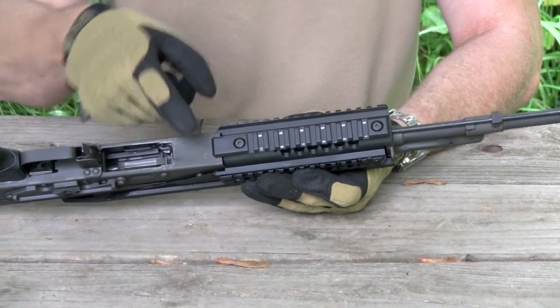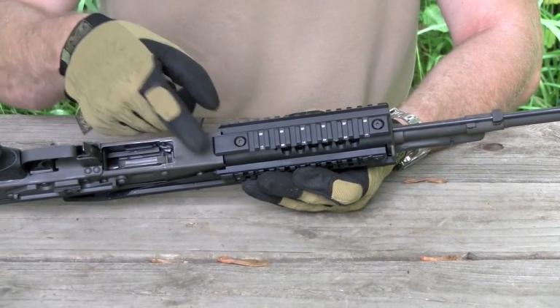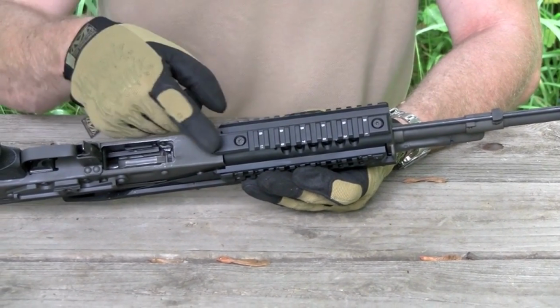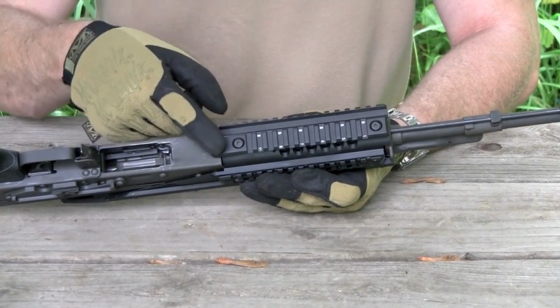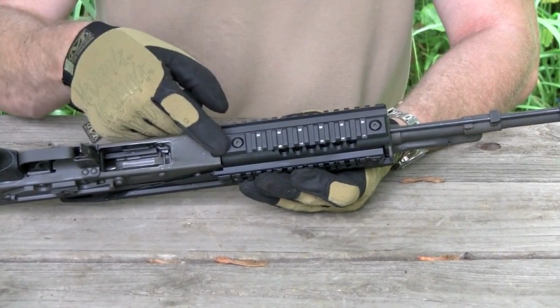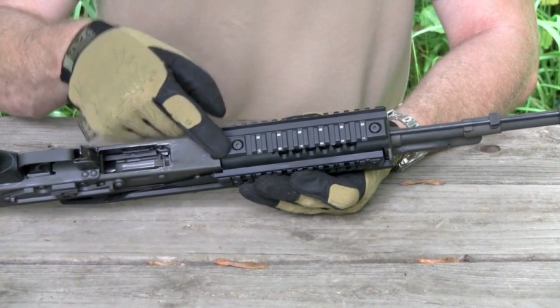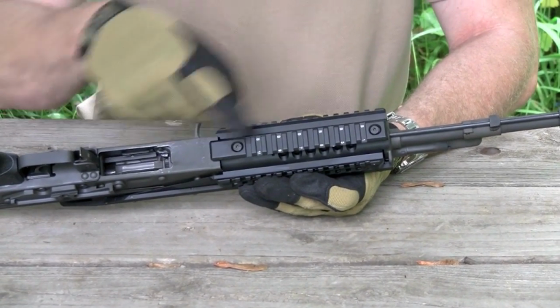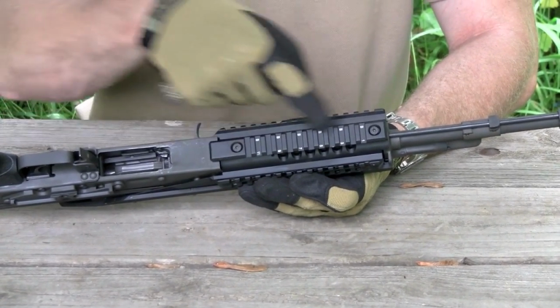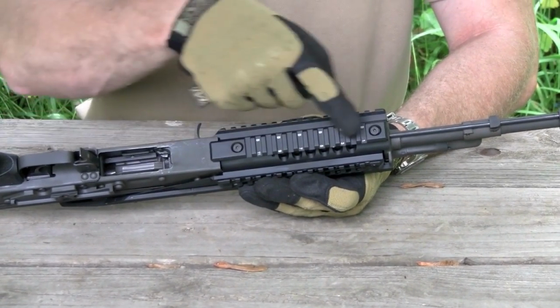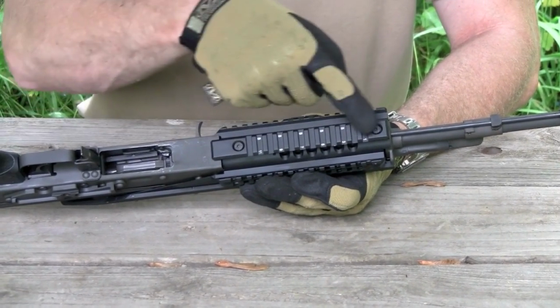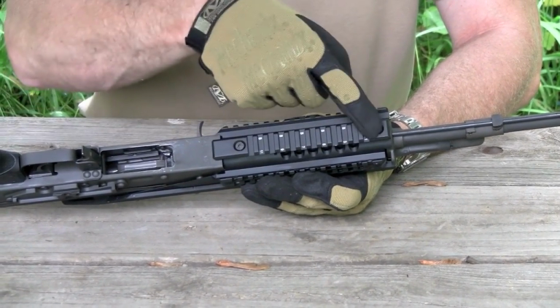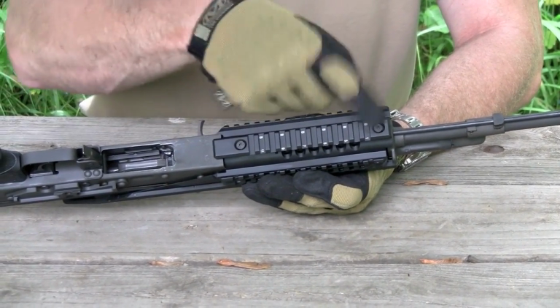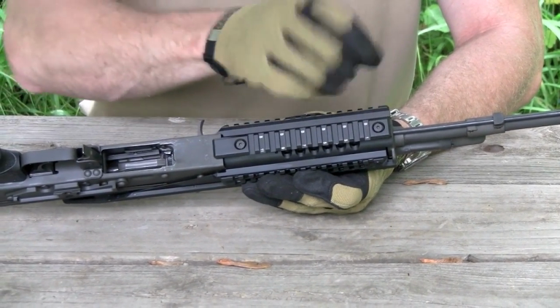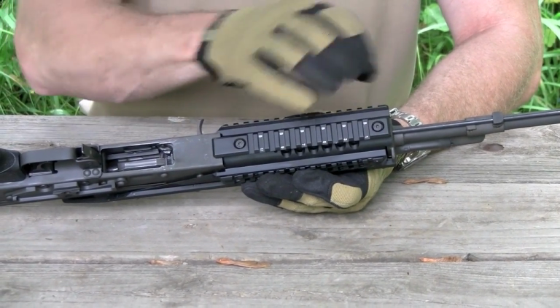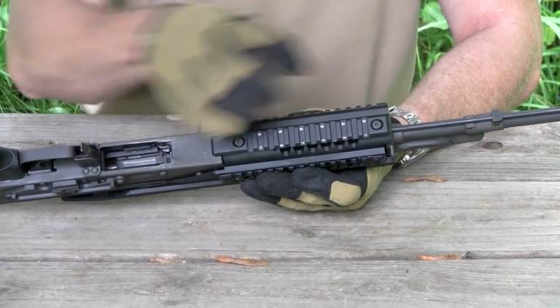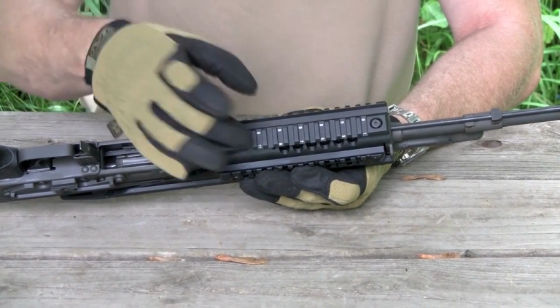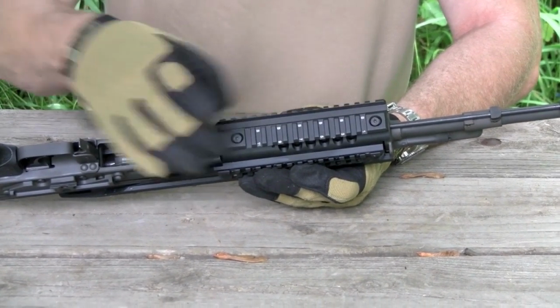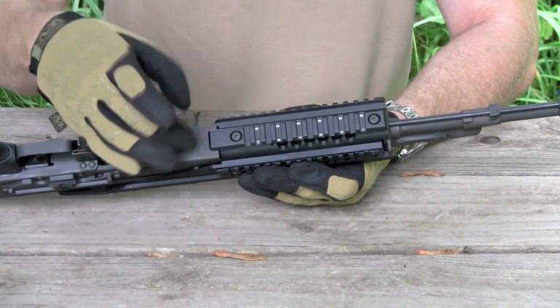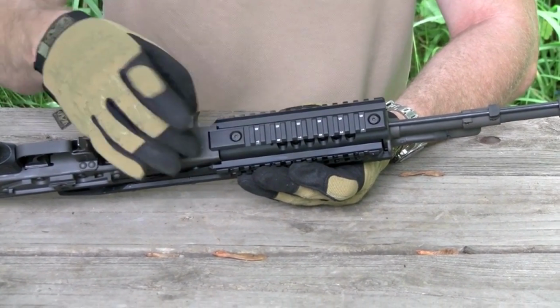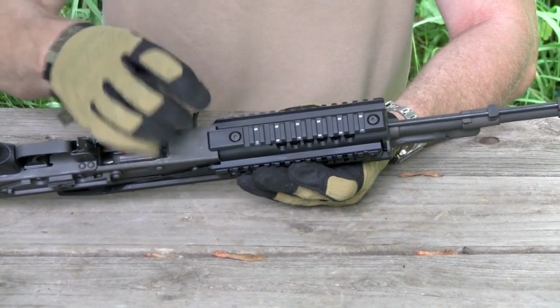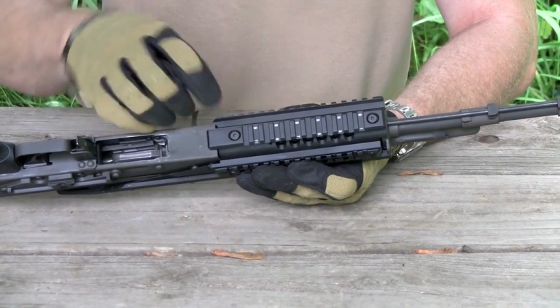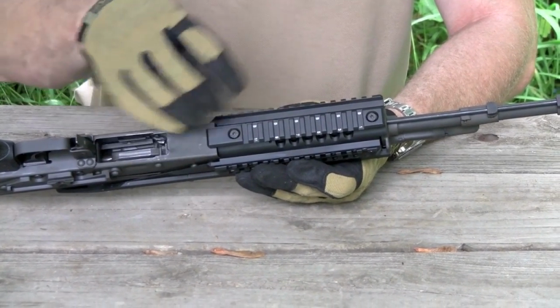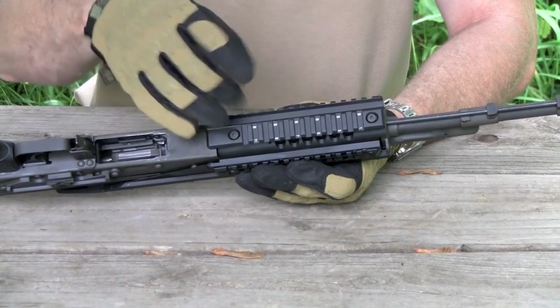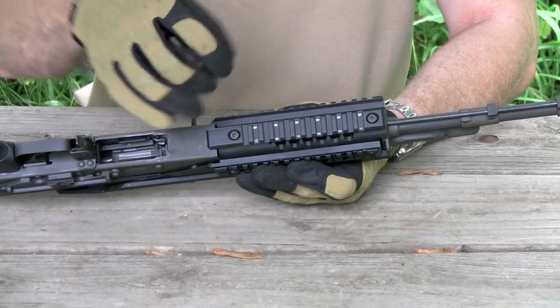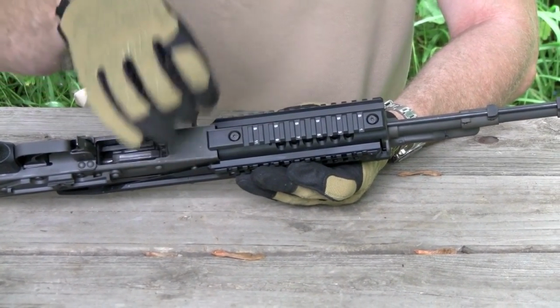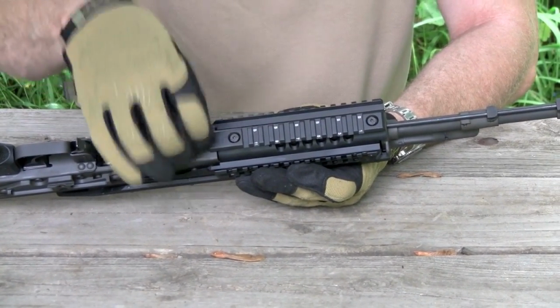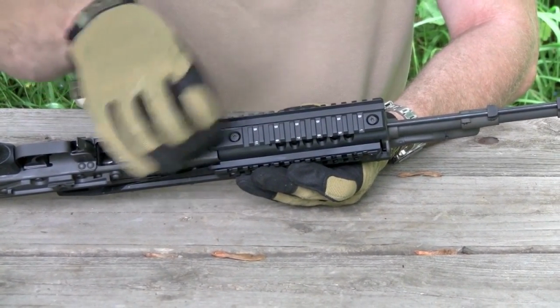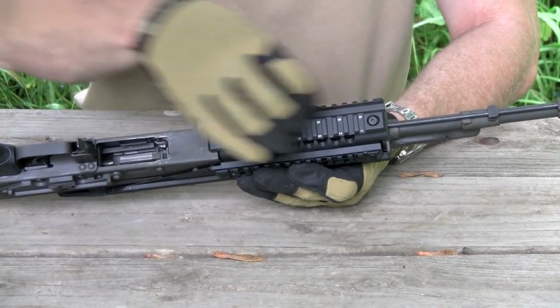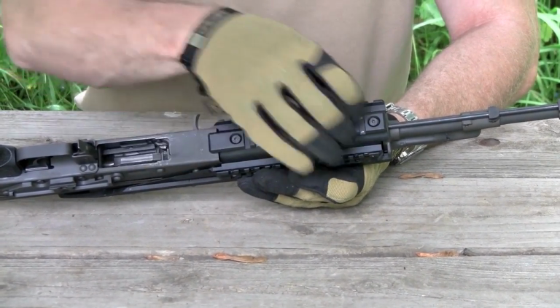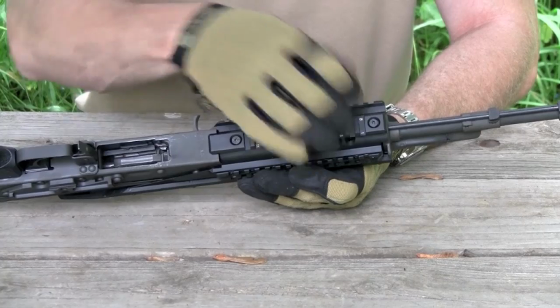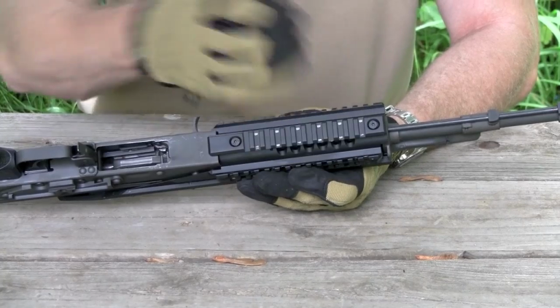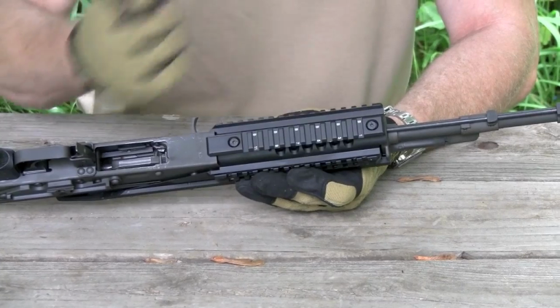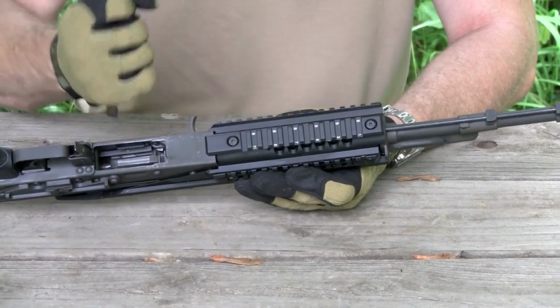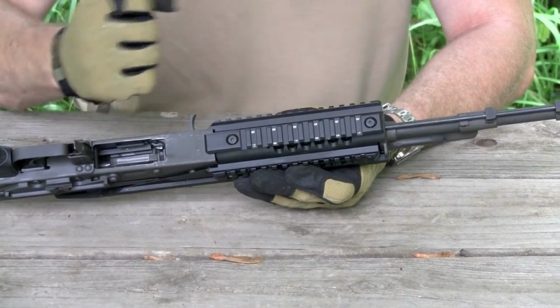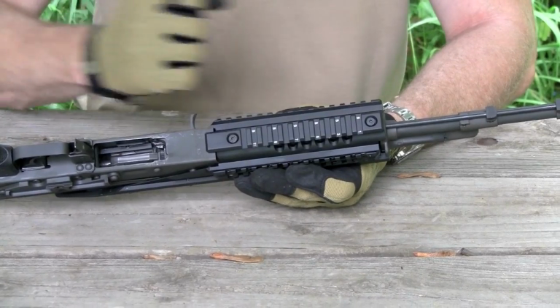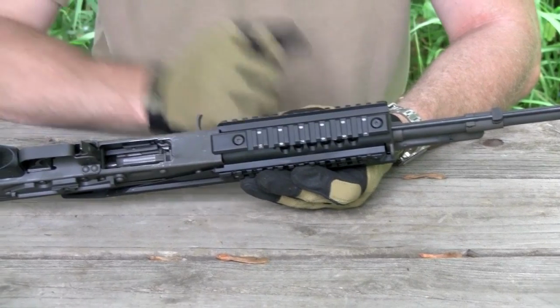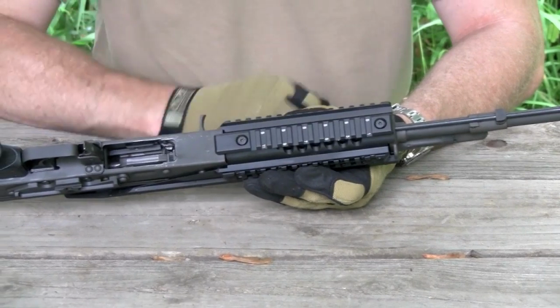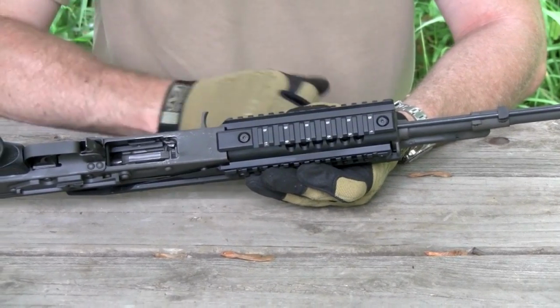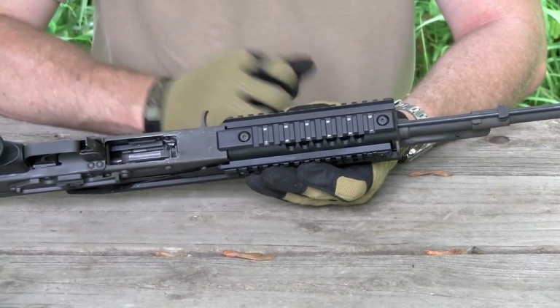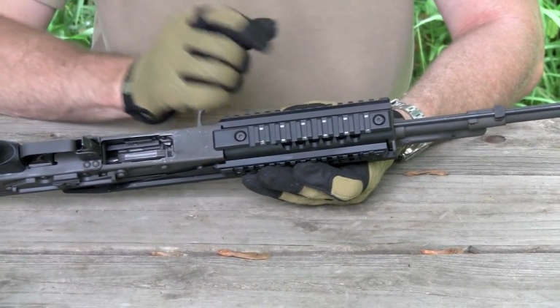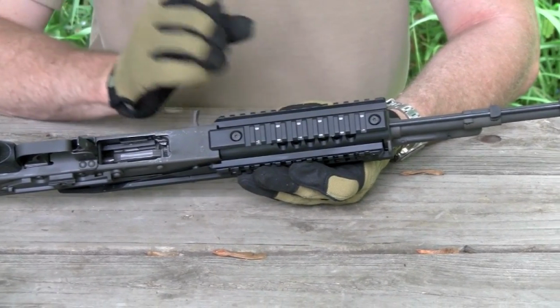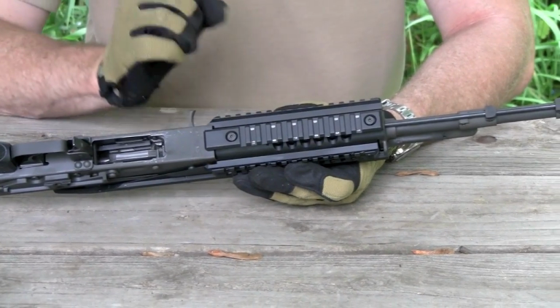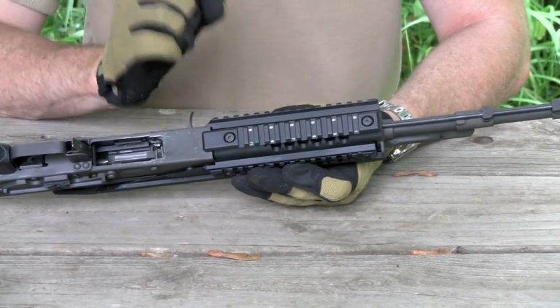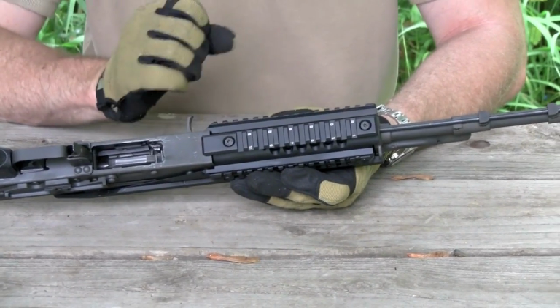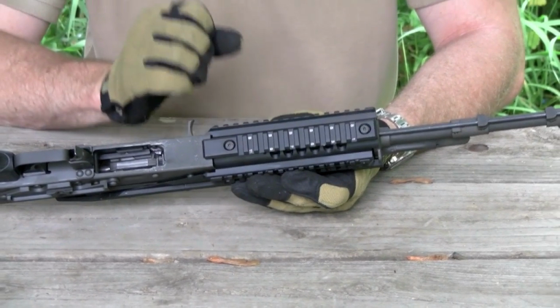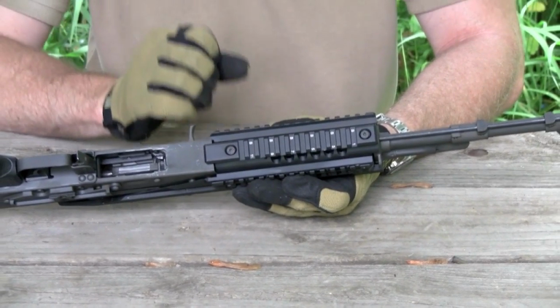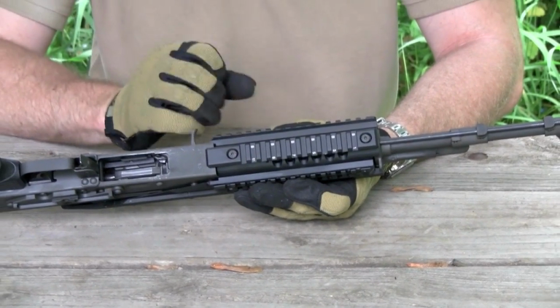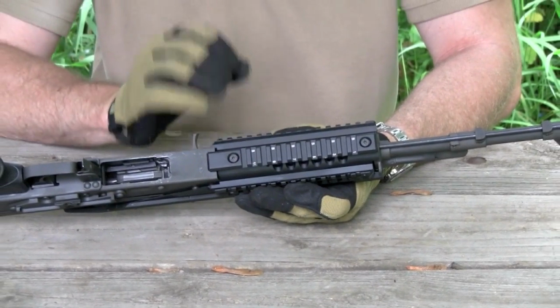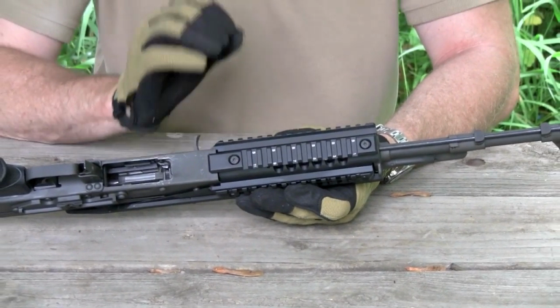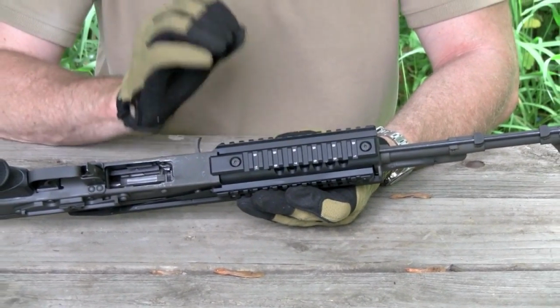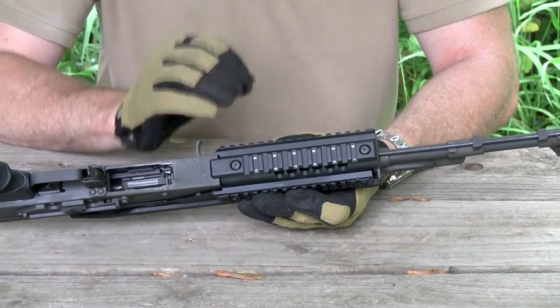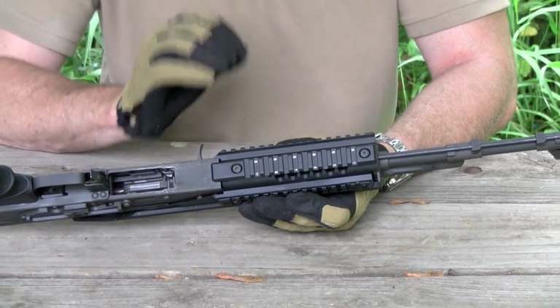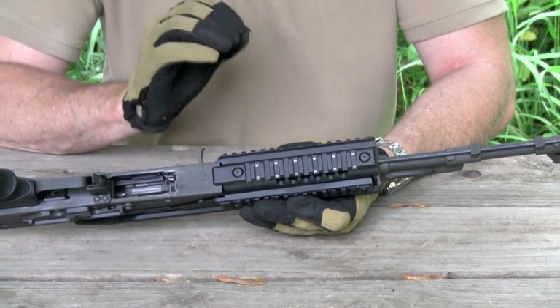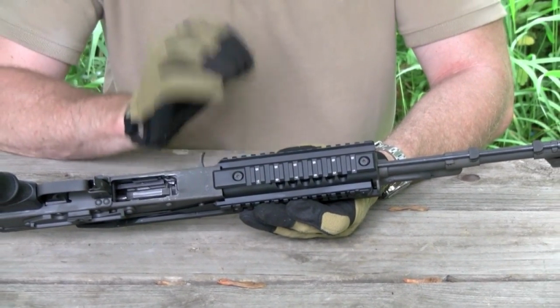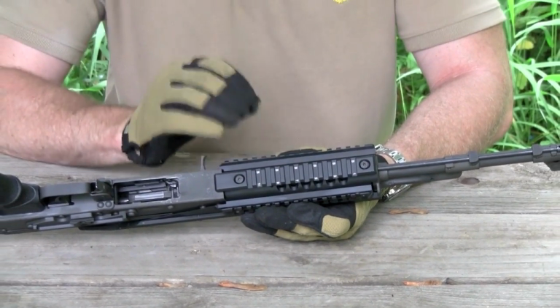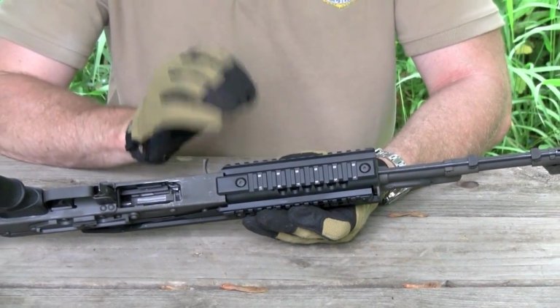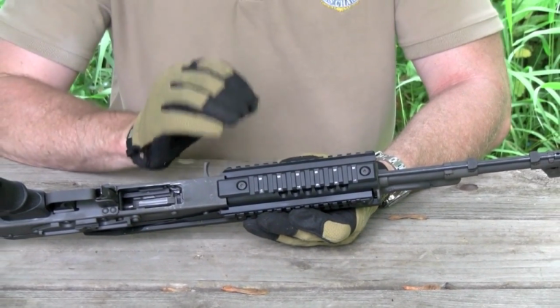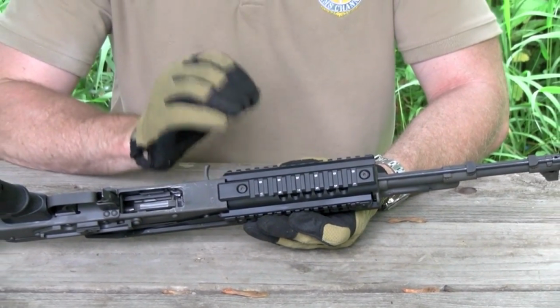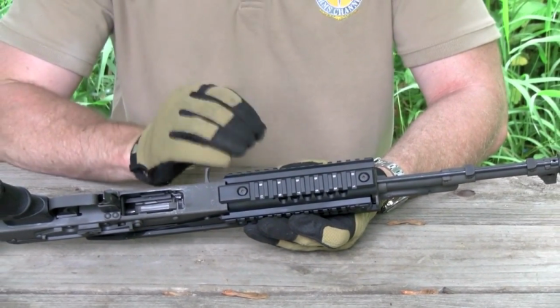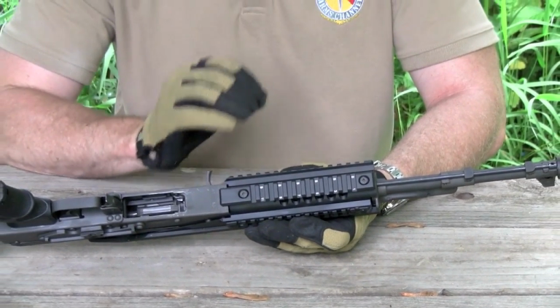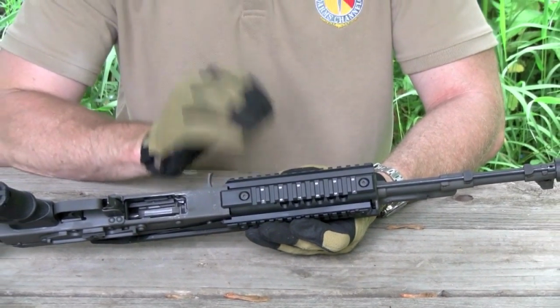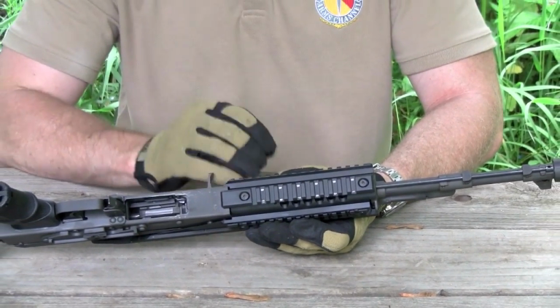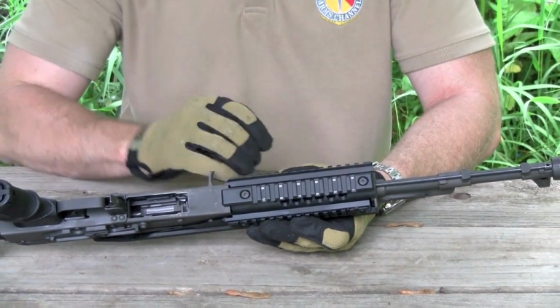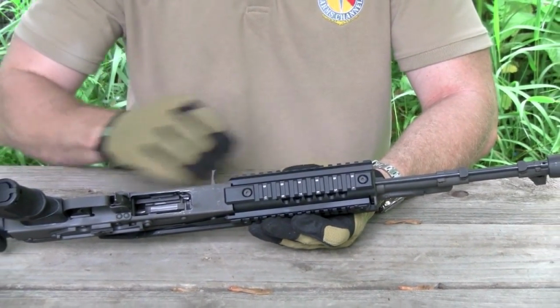How this rail system mounts is it actually clamps the receiver and also clamps the lower handguard retainer here in the front. You just have two bolts that you tighten — you slide it in, tighten them down, and it clamps the rifle very rigidly. Again, it does not touch the barrel.